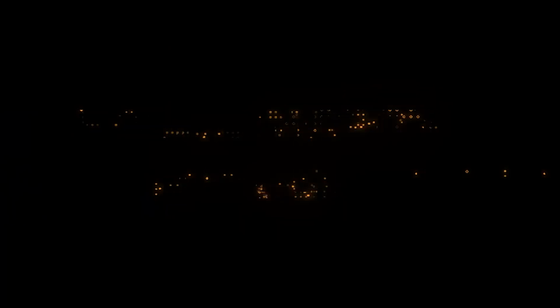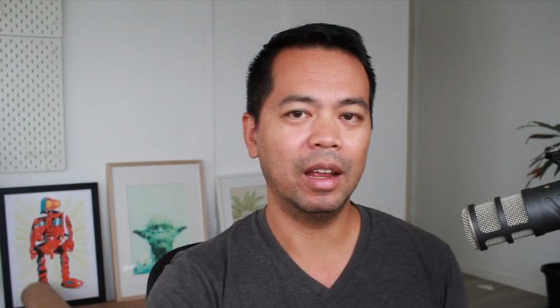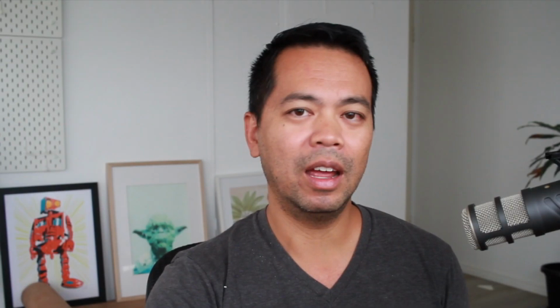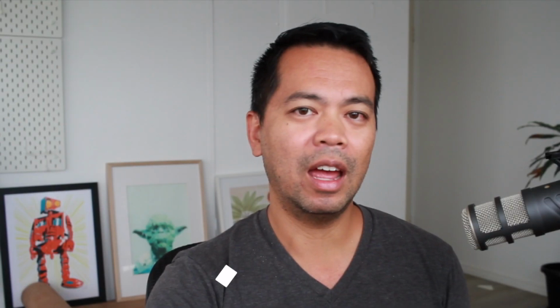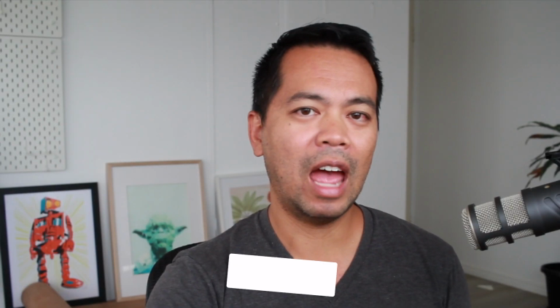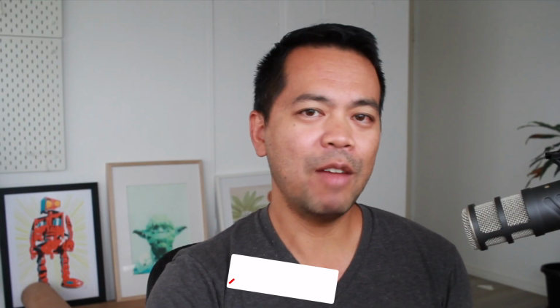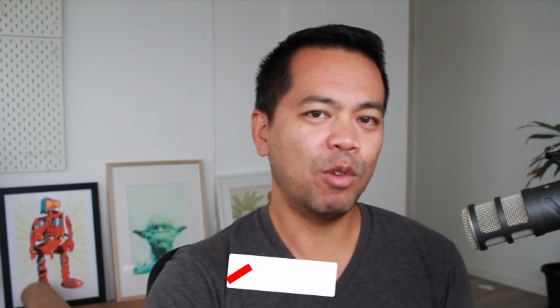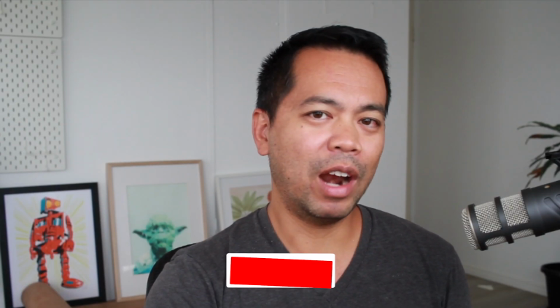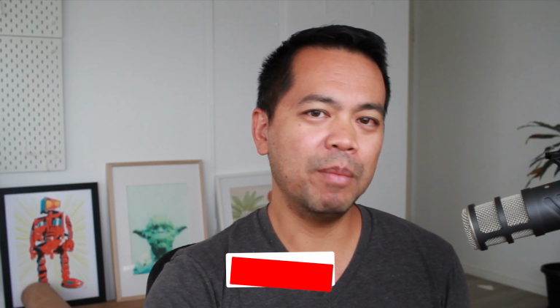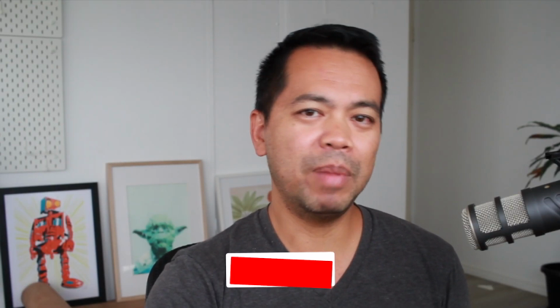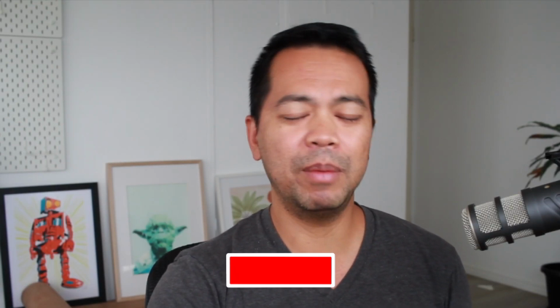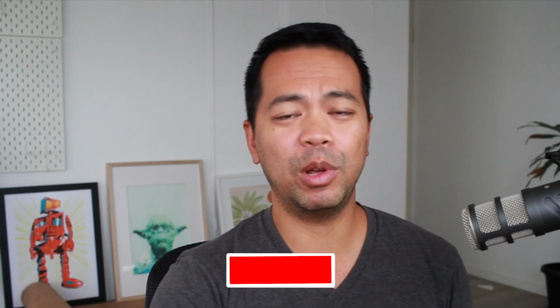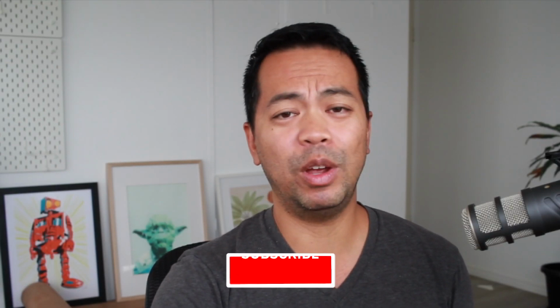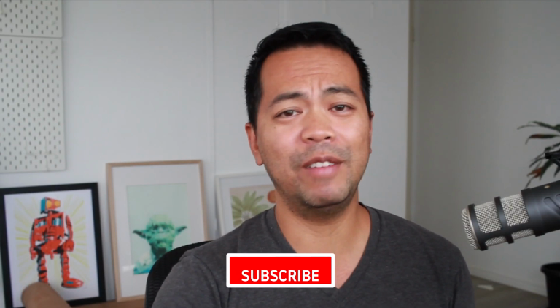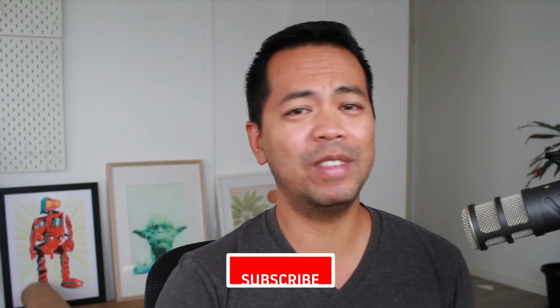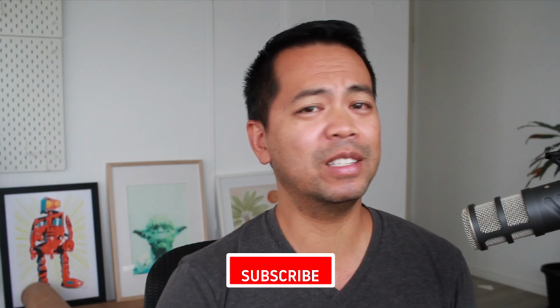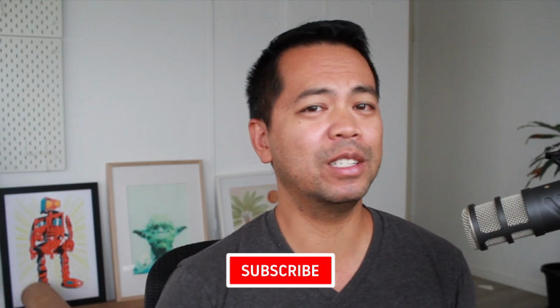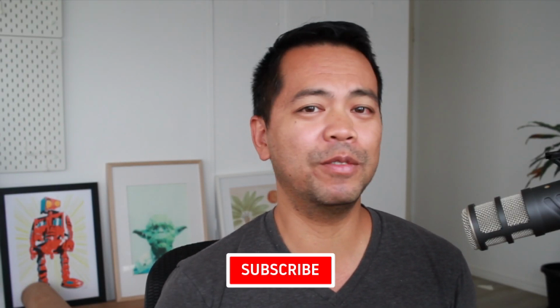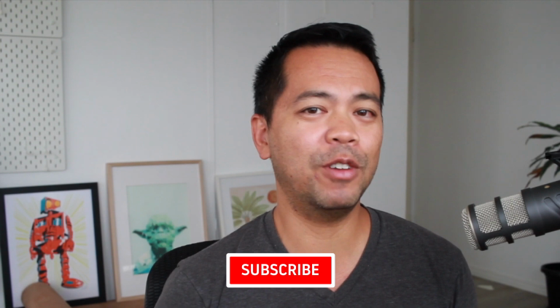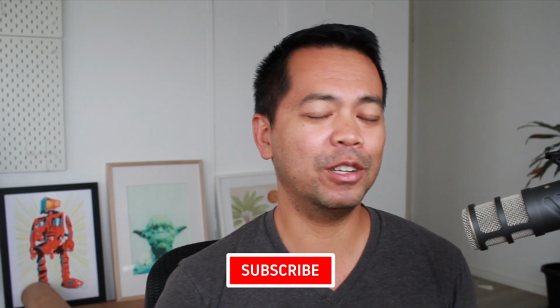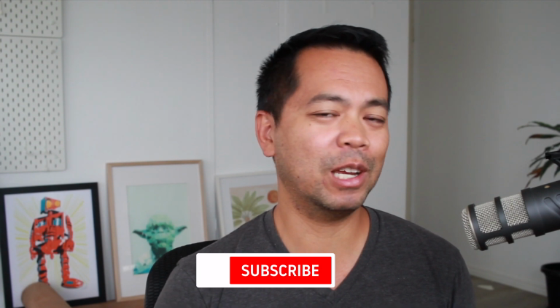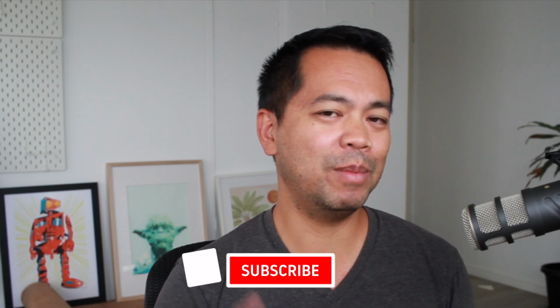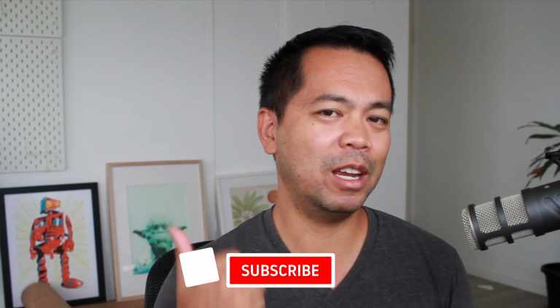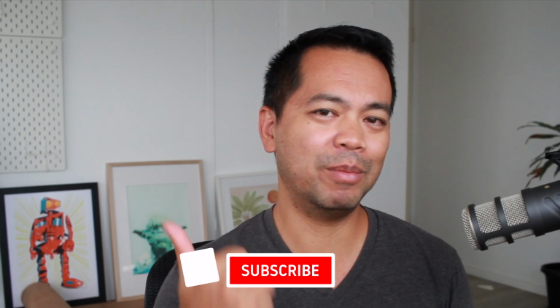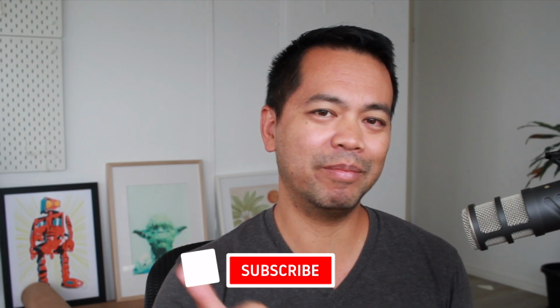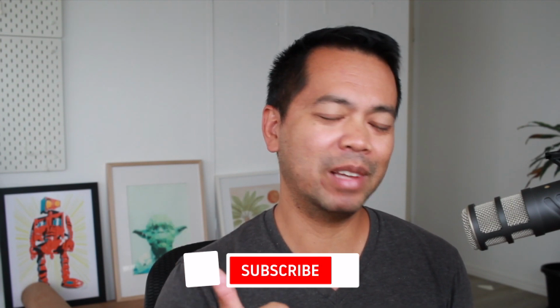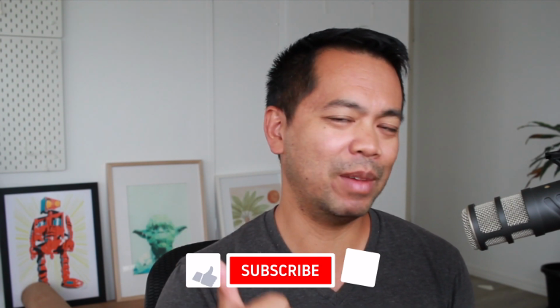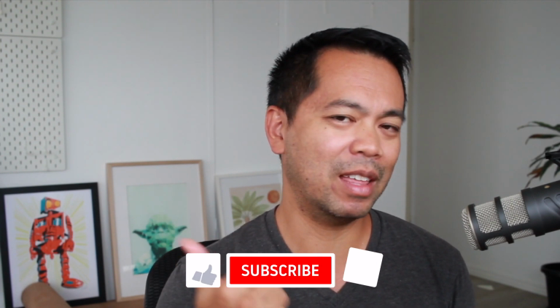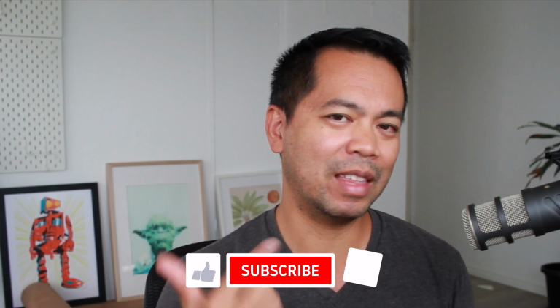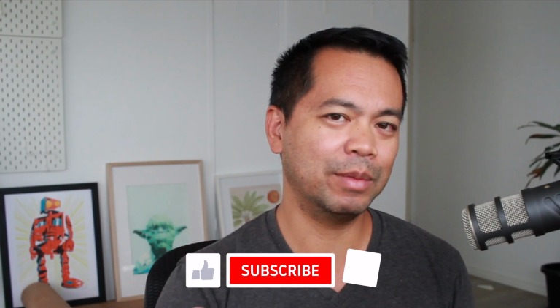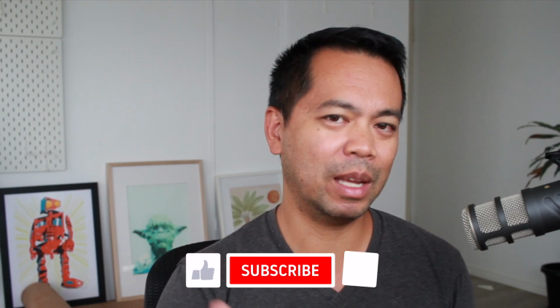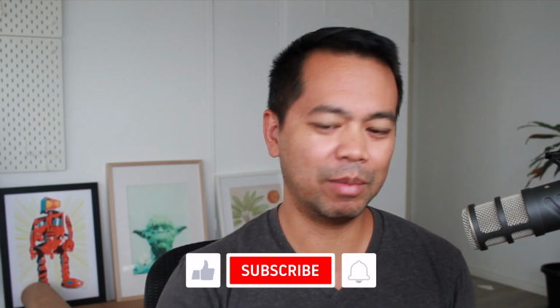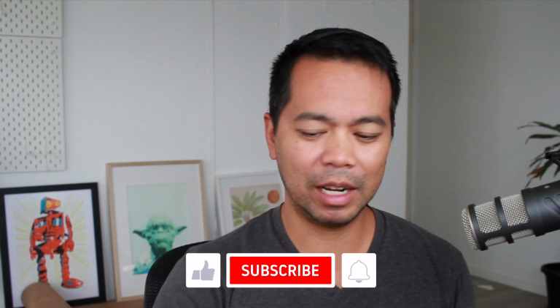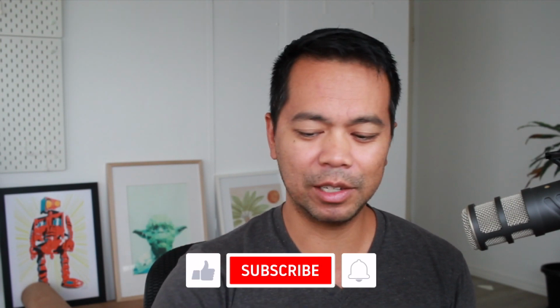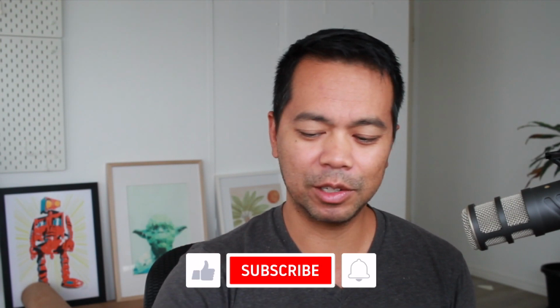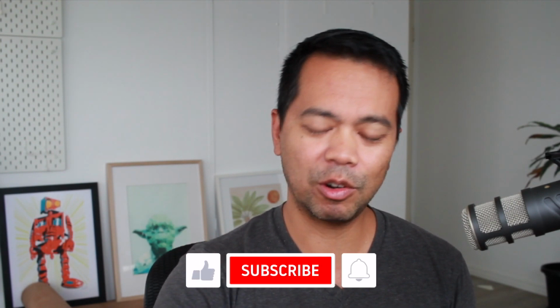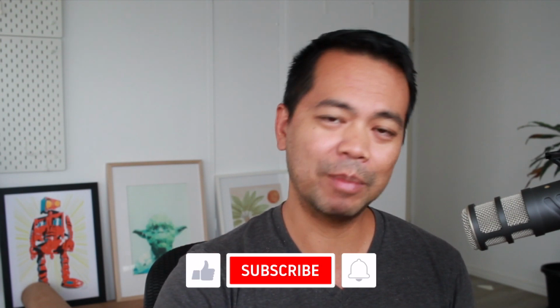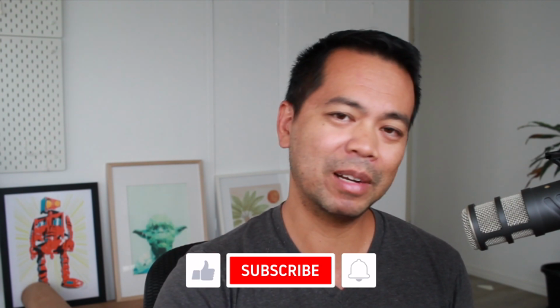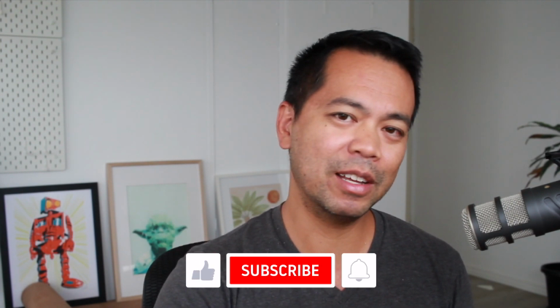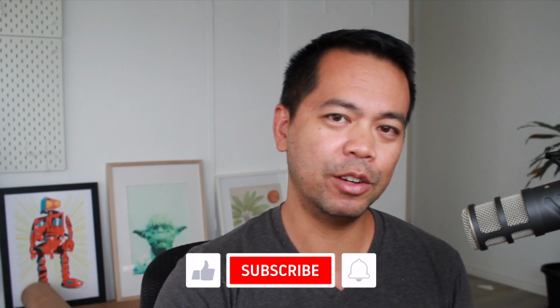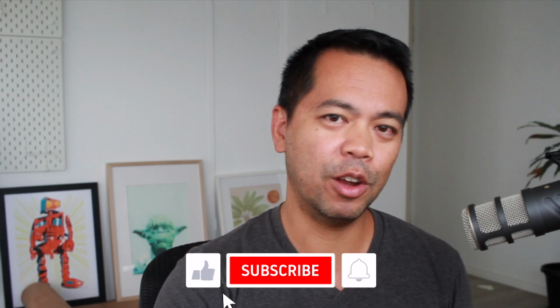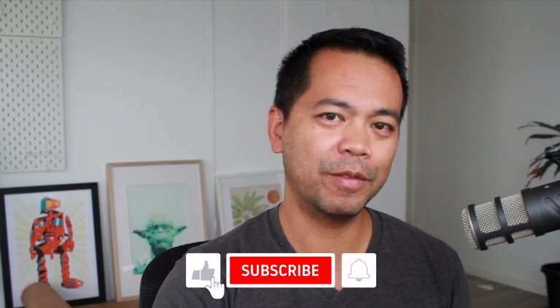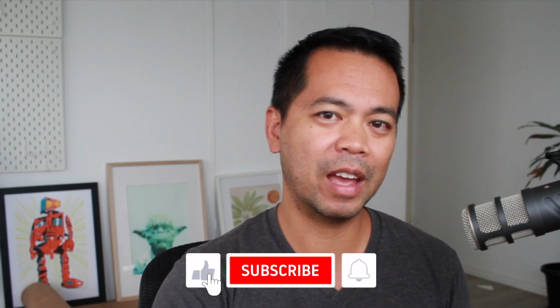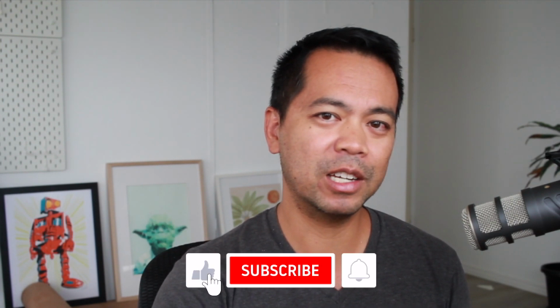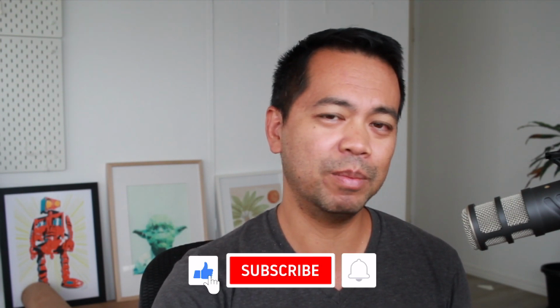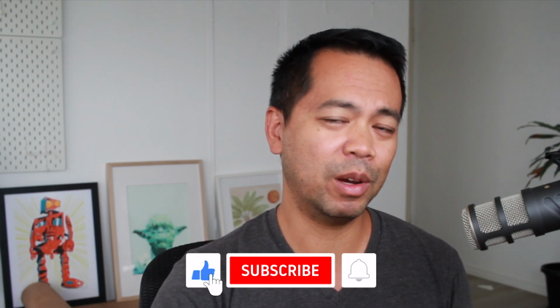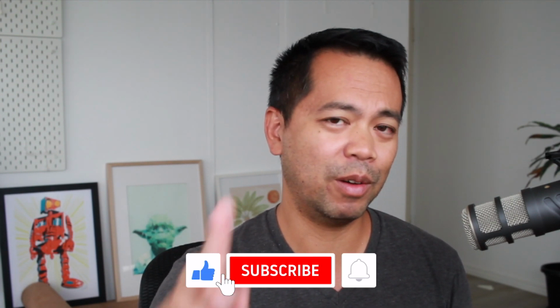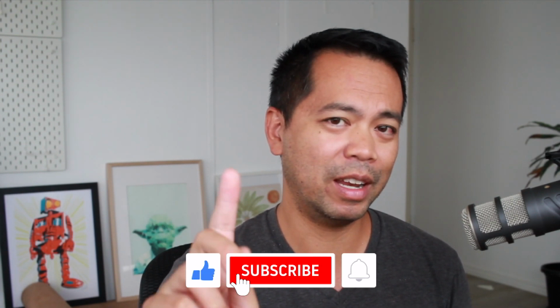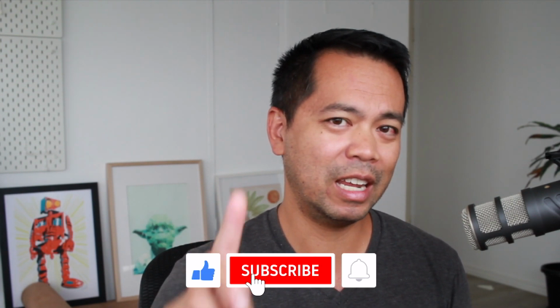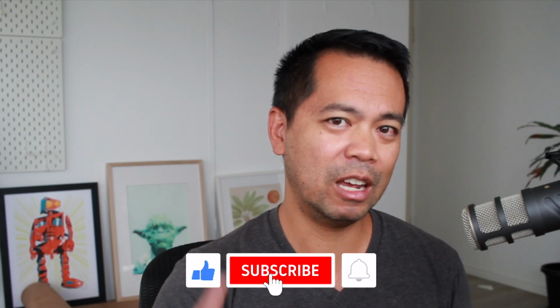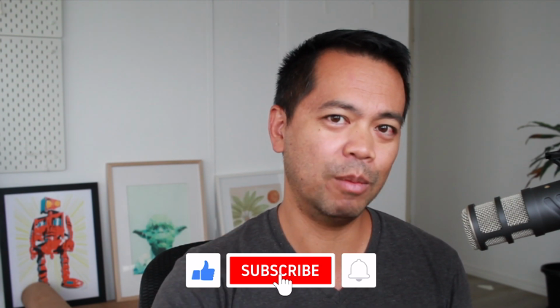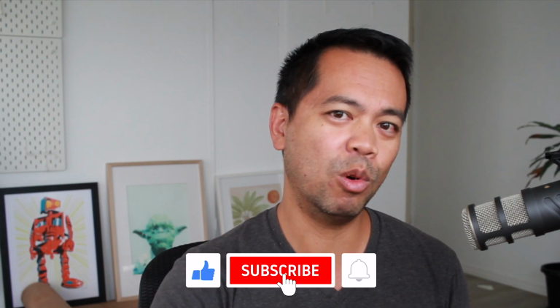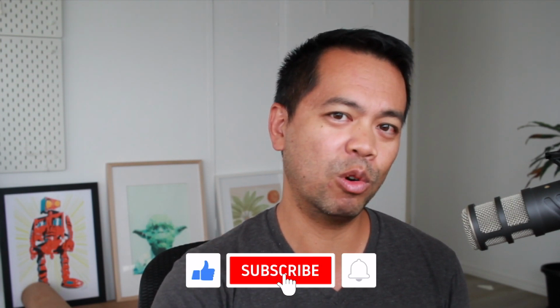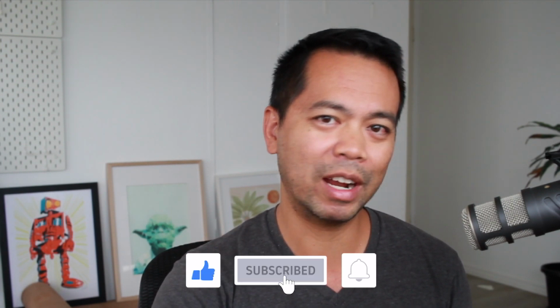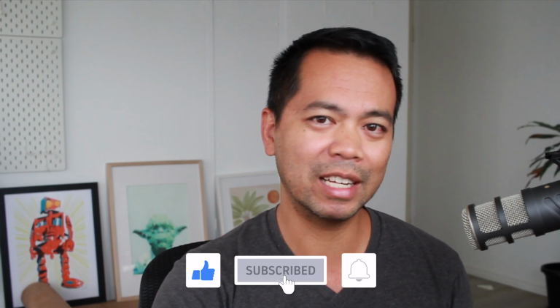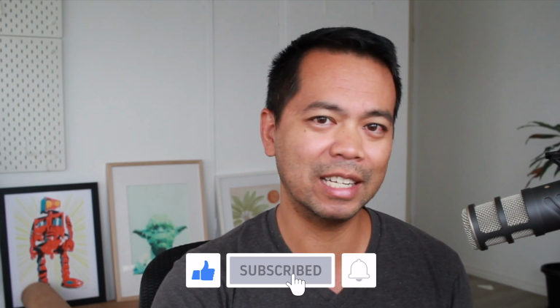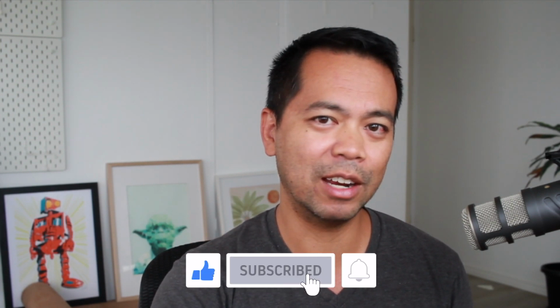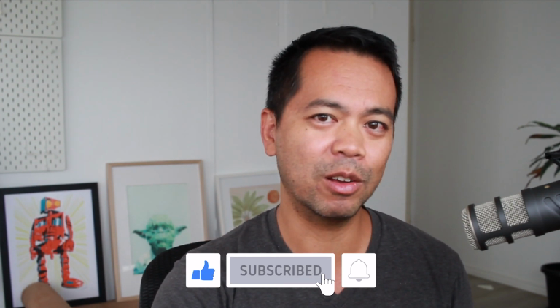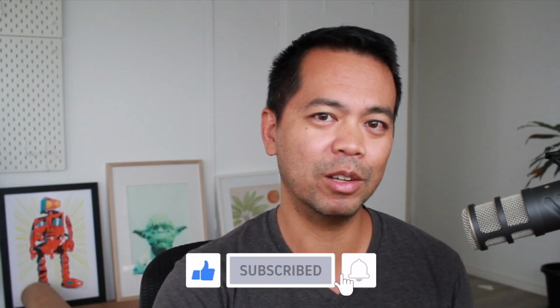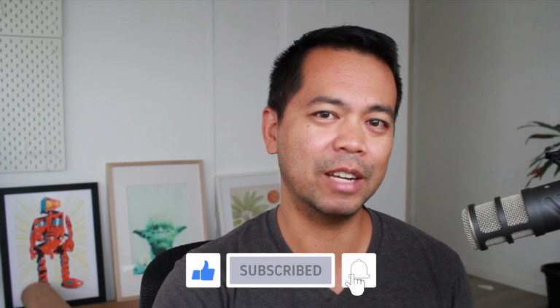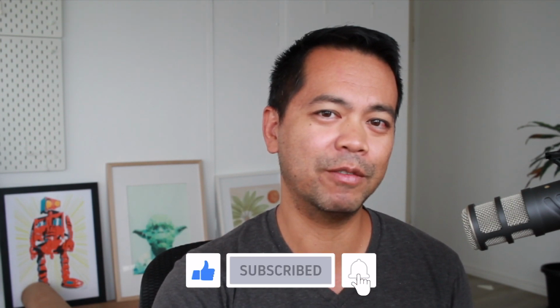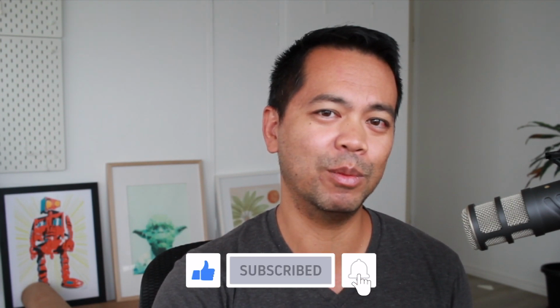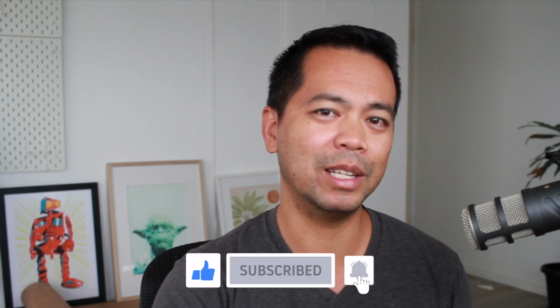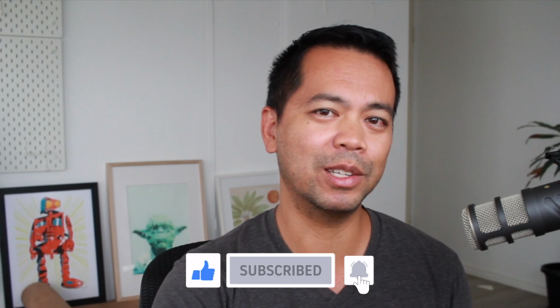Hey everyone, I'm Peter Beery and if this is your first time here give me that thumbs up, click subscribe, click the notification bell, and you'll hear more great Cardano content from me soon.